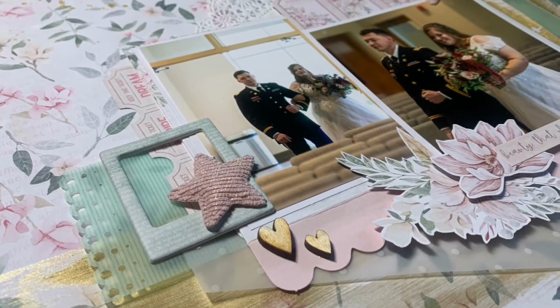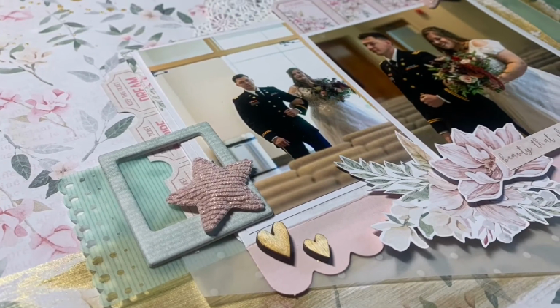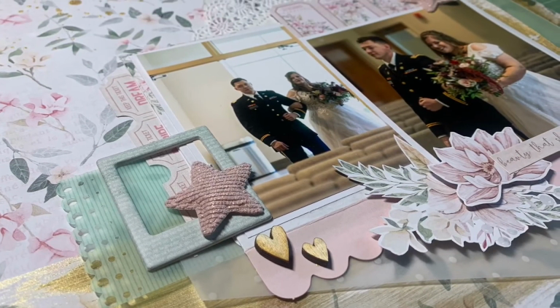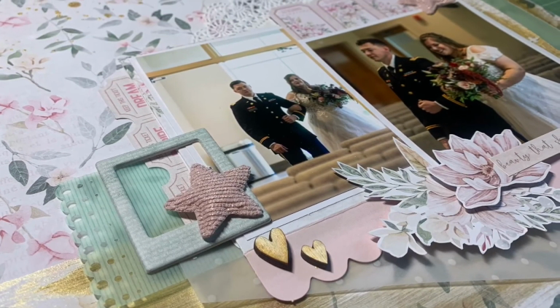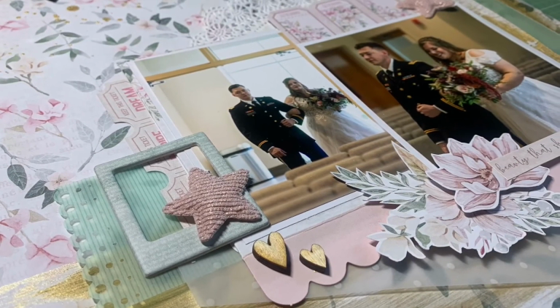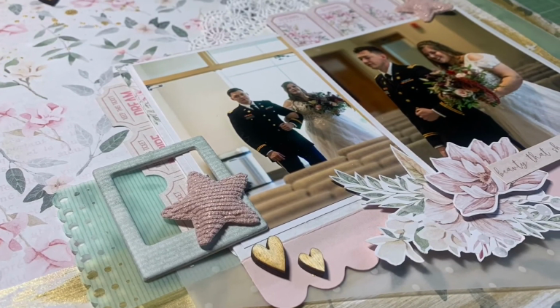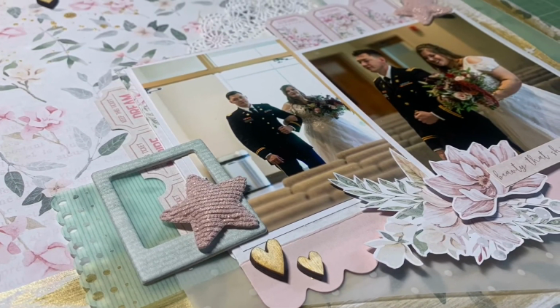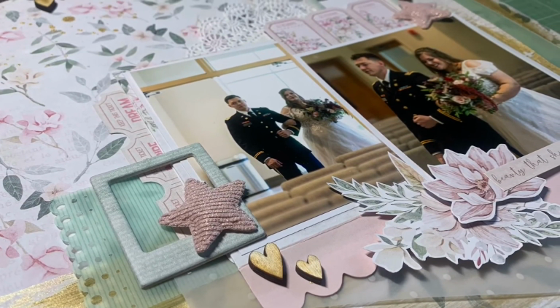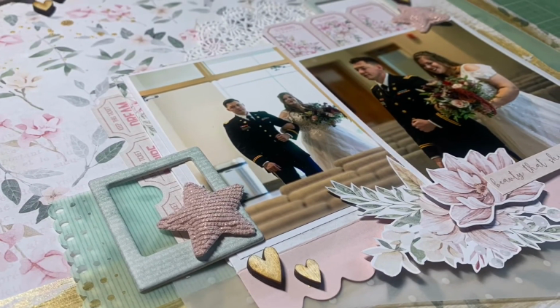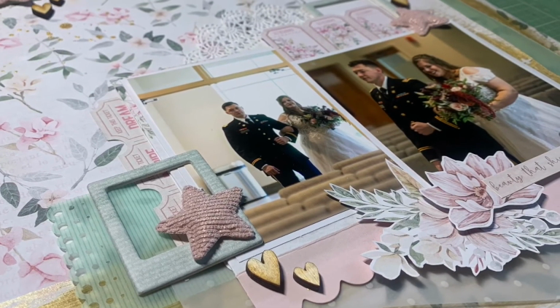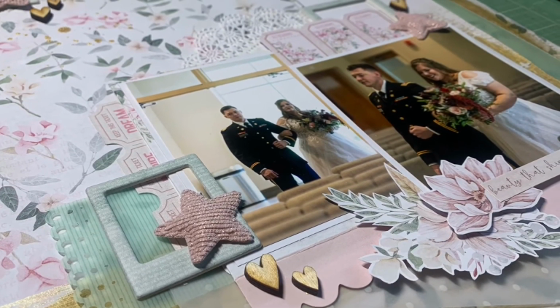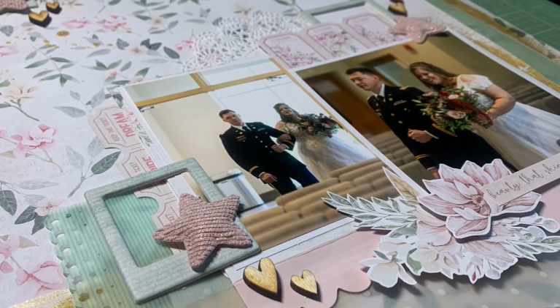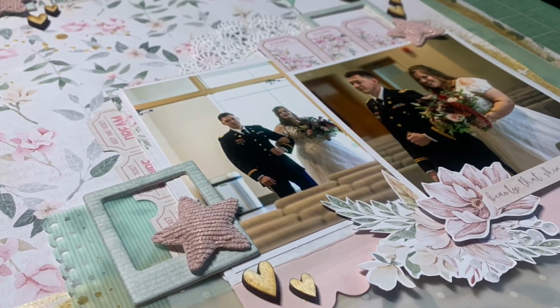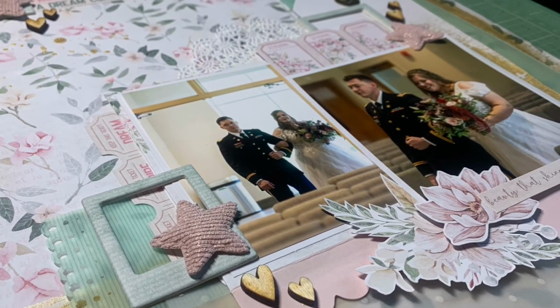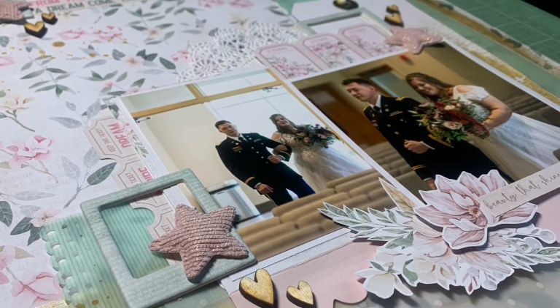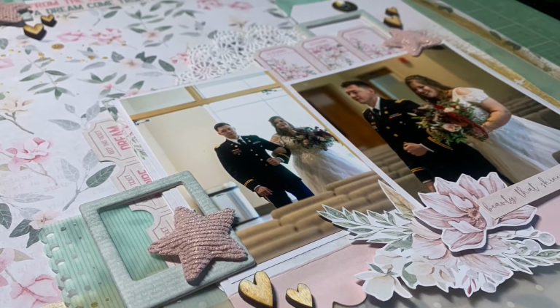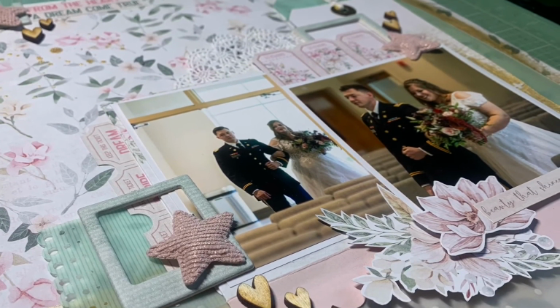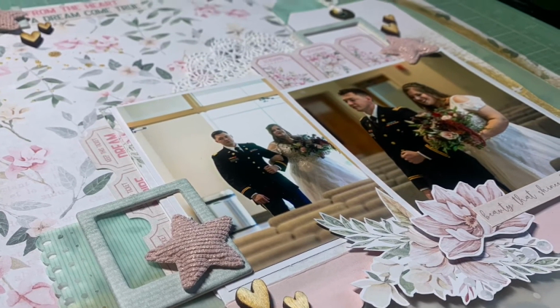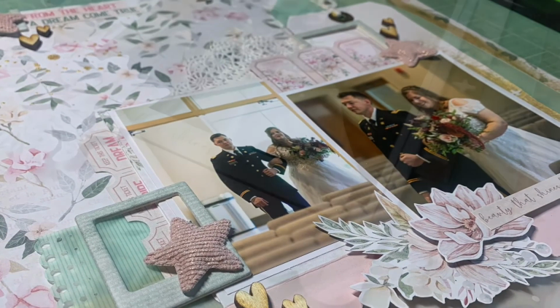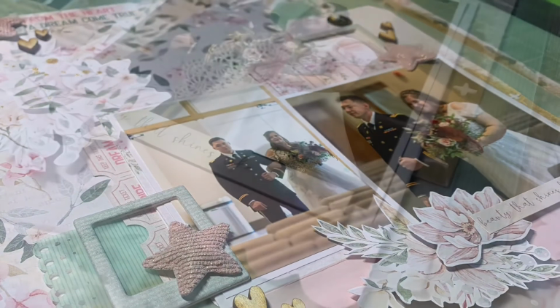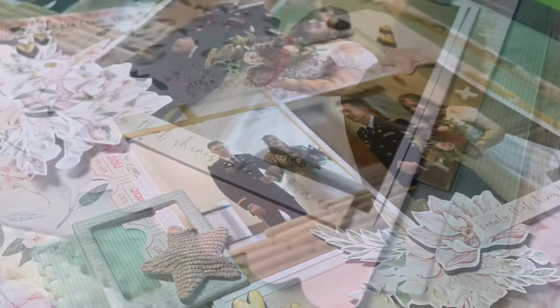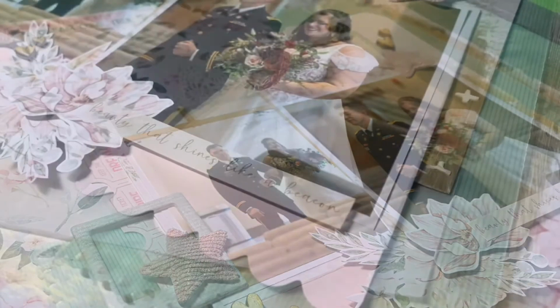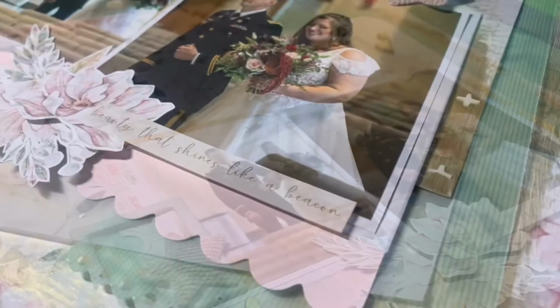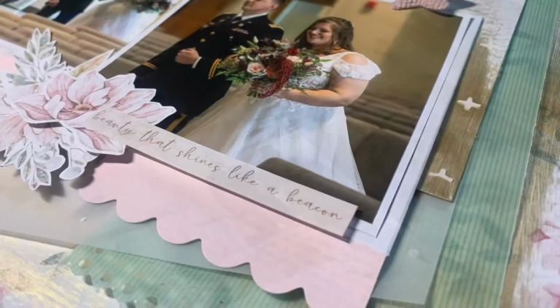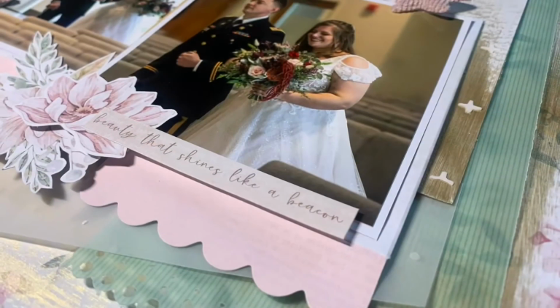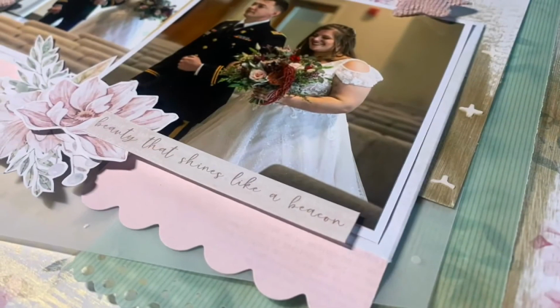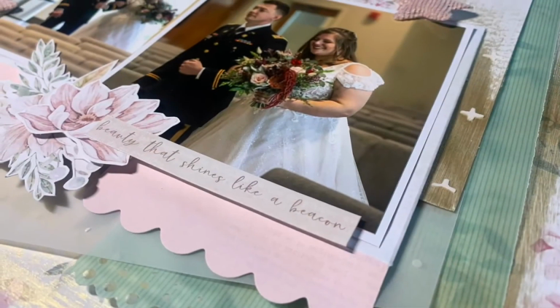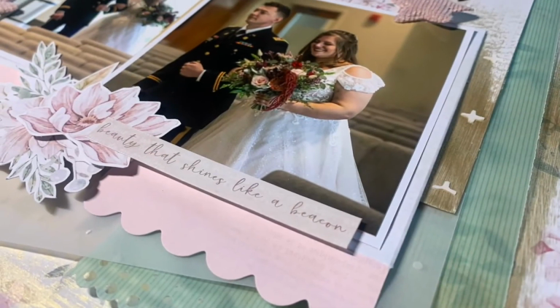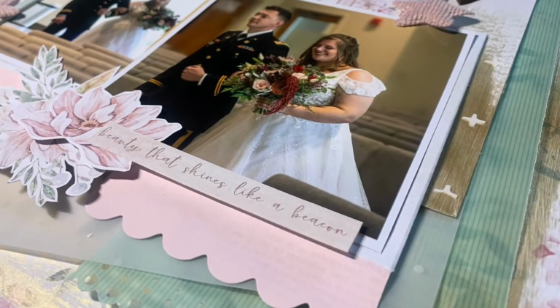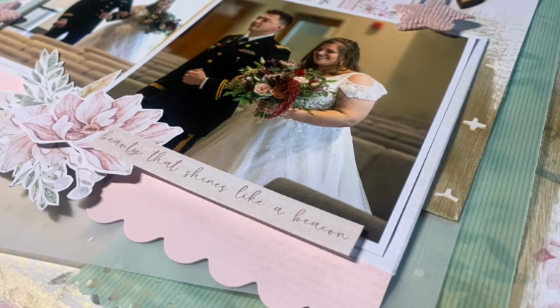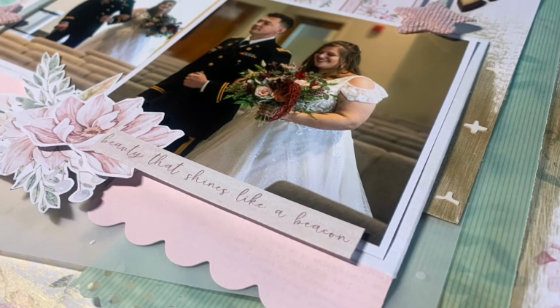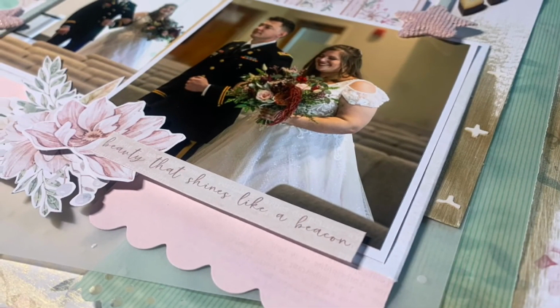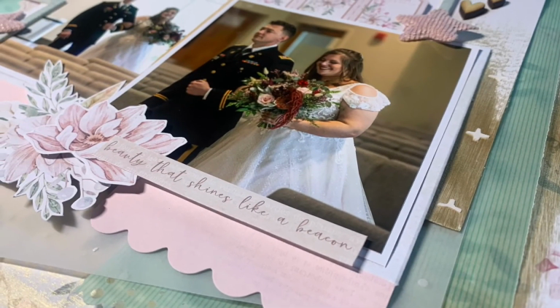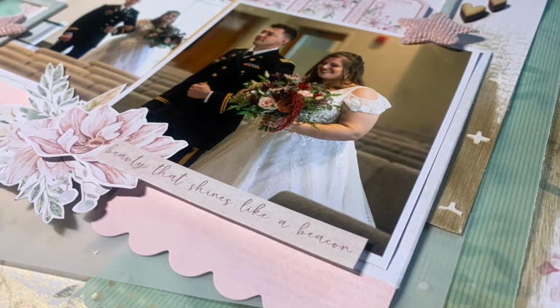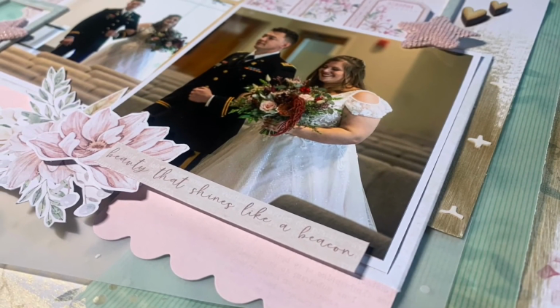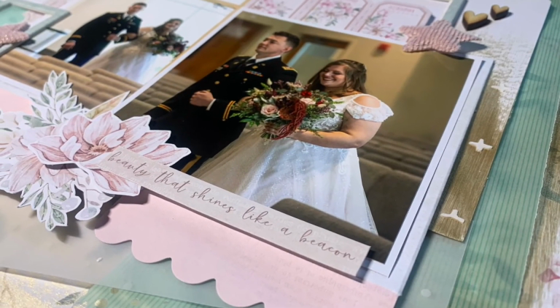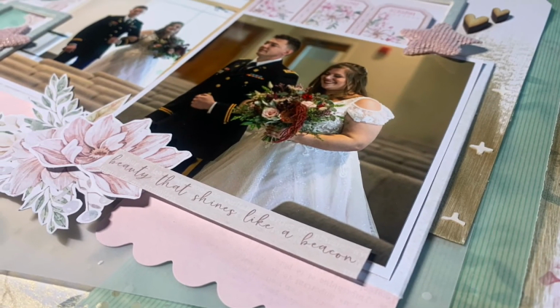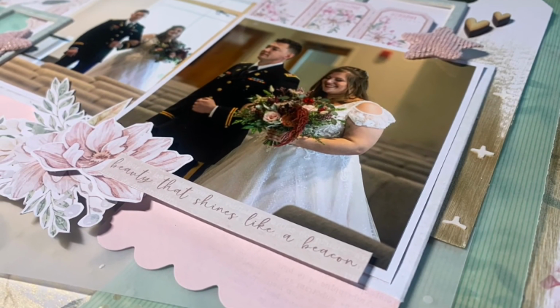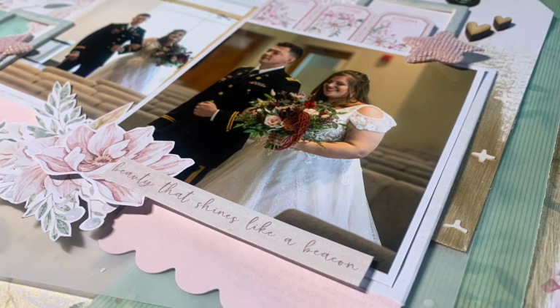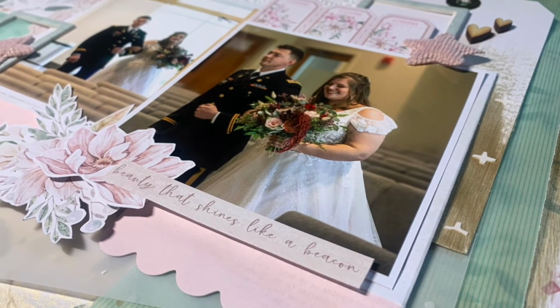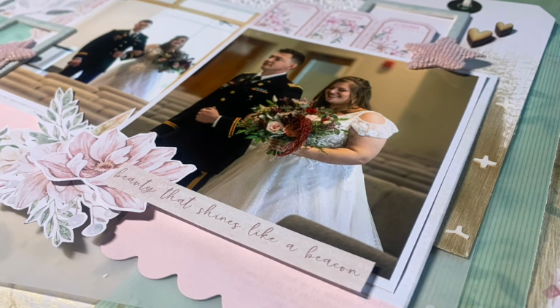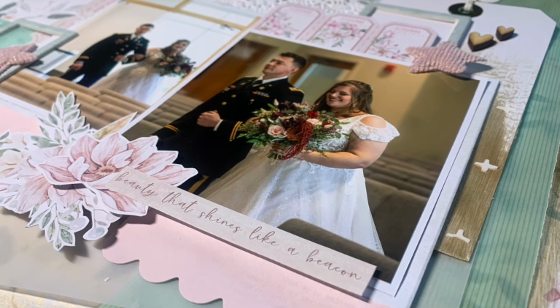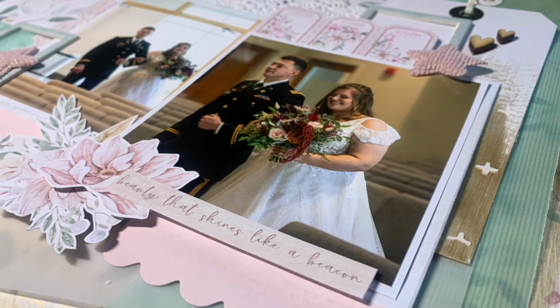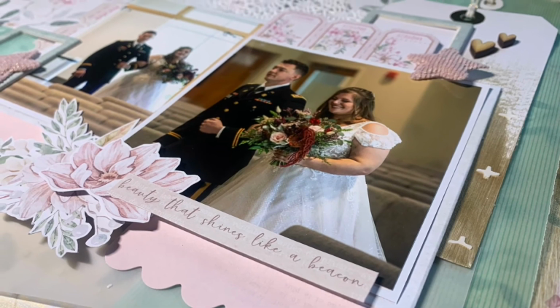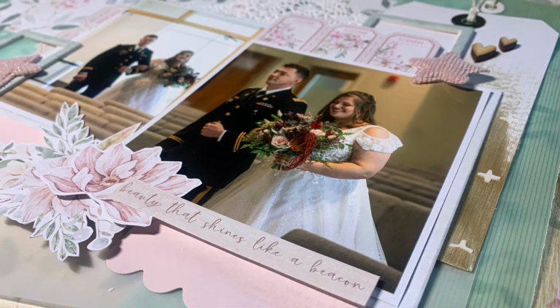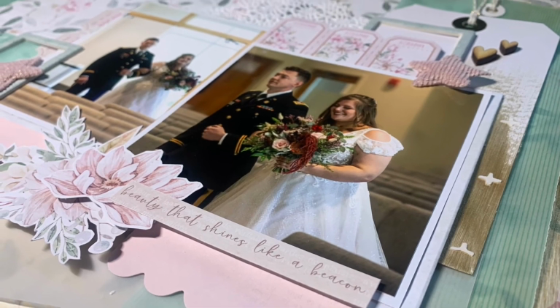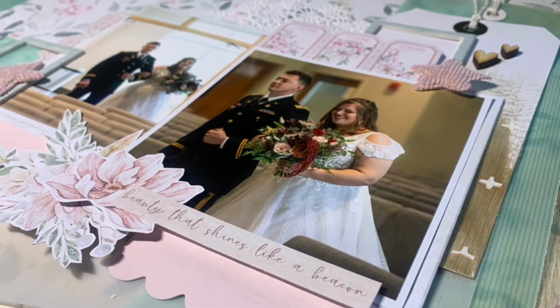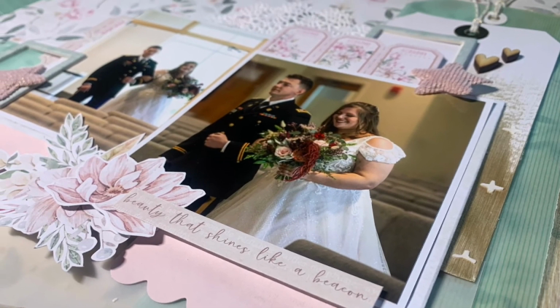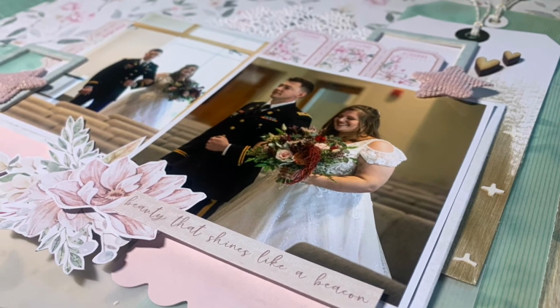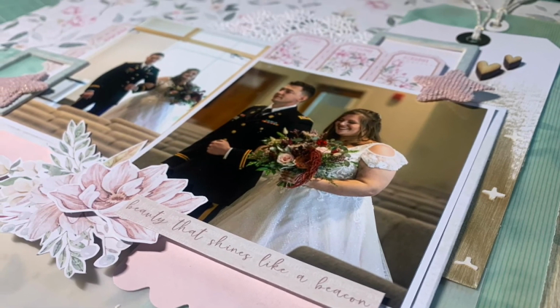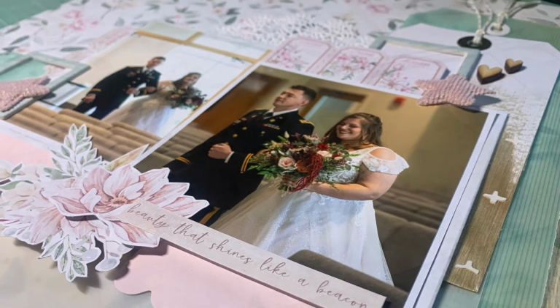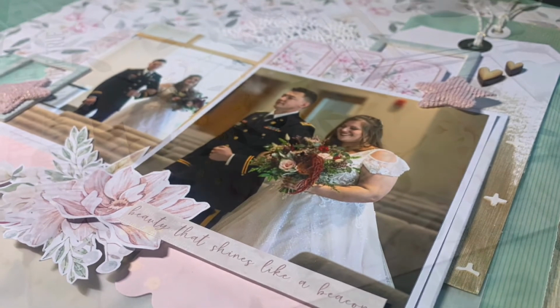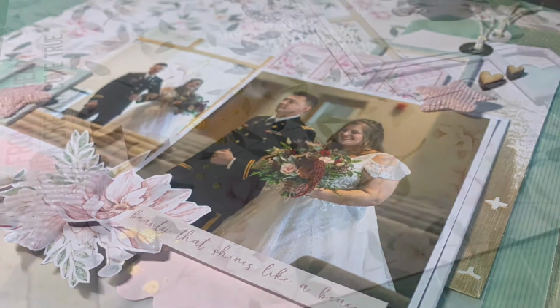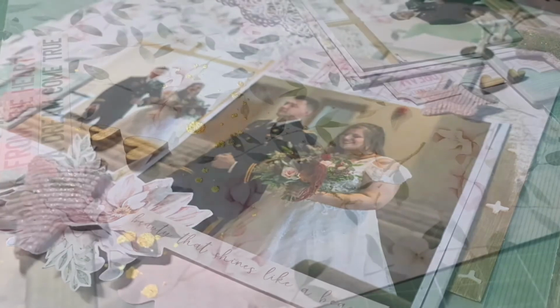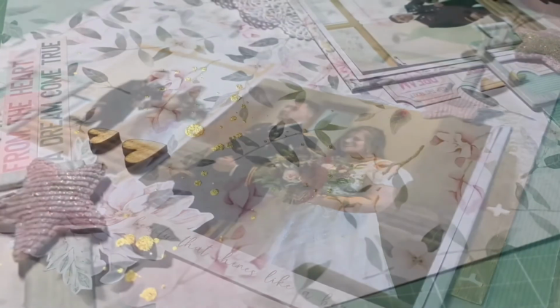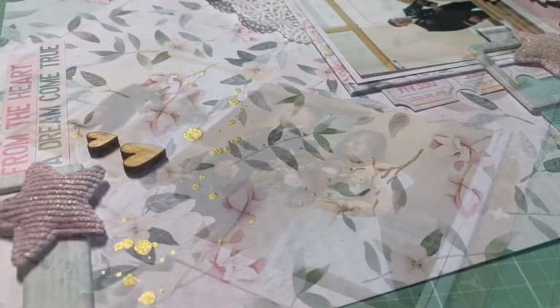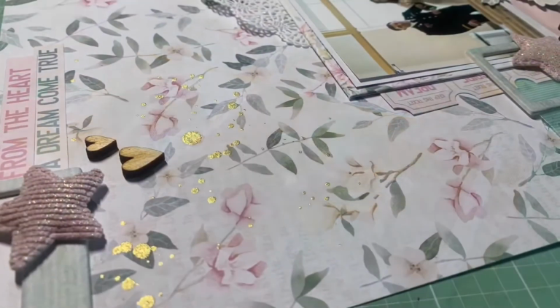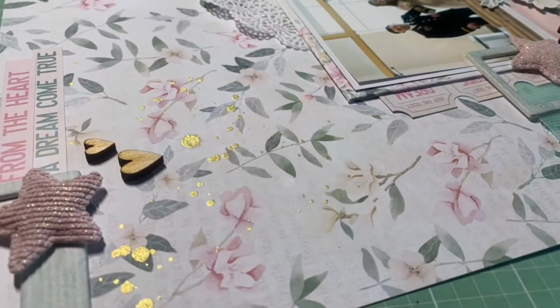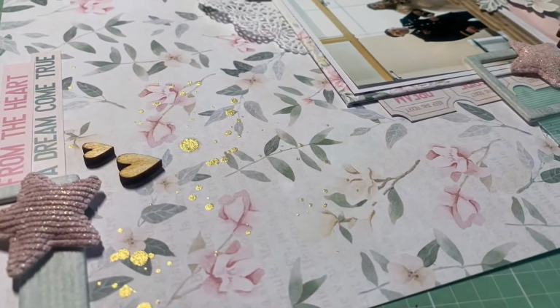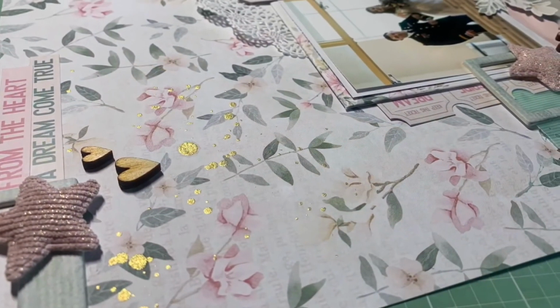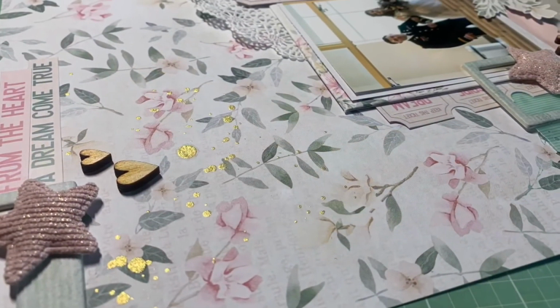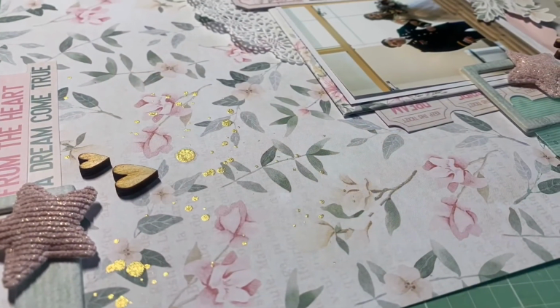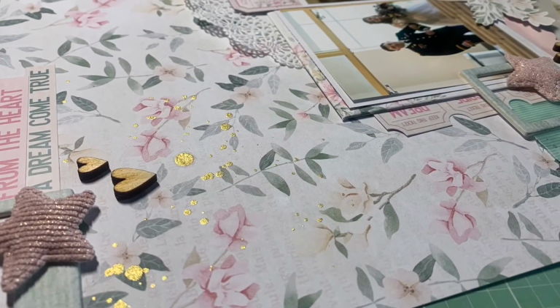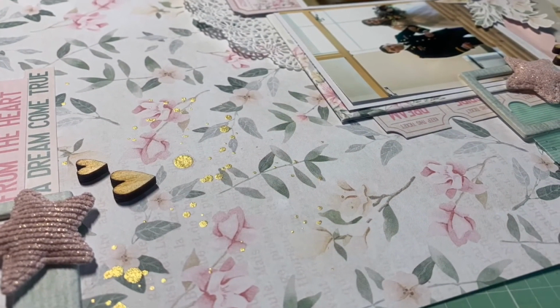Here are the close-ups. Thank you guys so much for watching. Make sure you check out everyone else playing along with scrap 5 — they will be linked in the description. I'll see you in the next one. Bye!